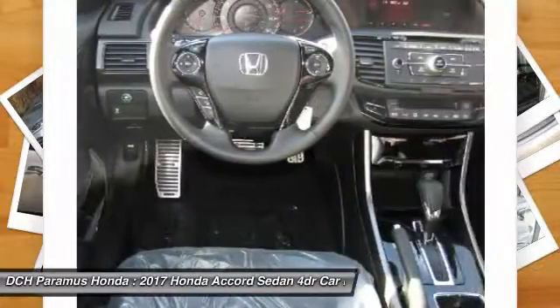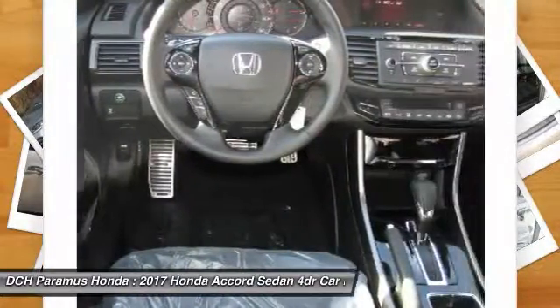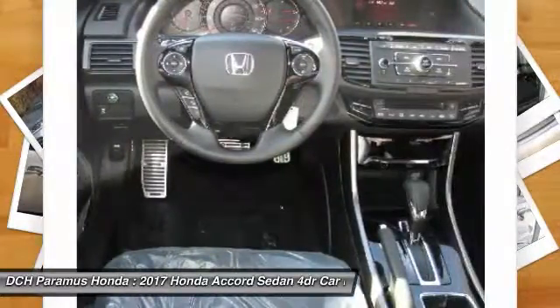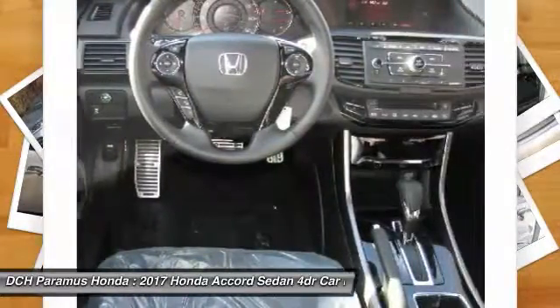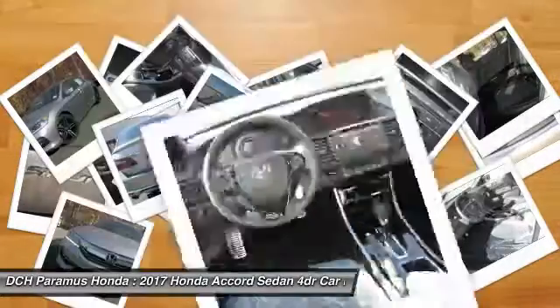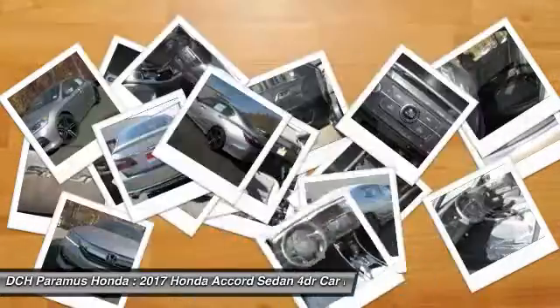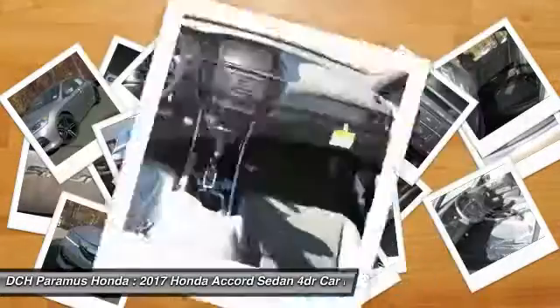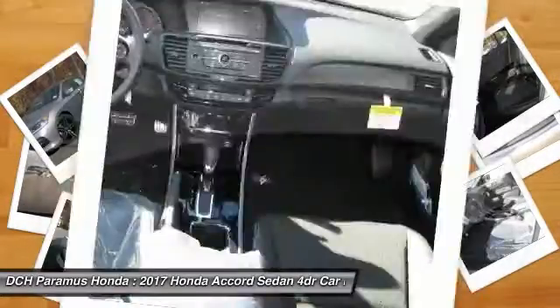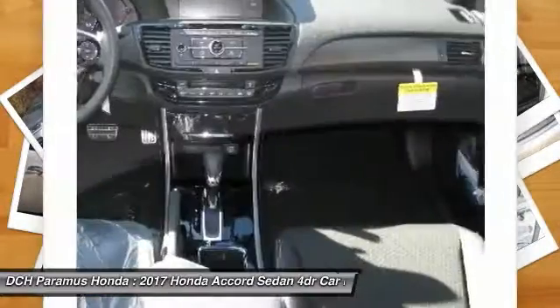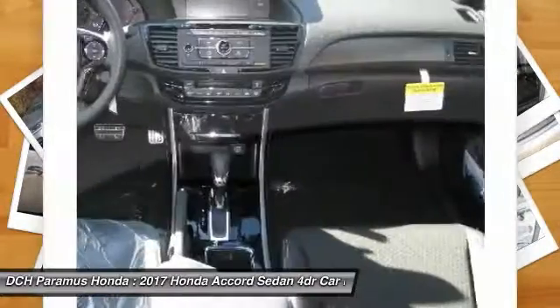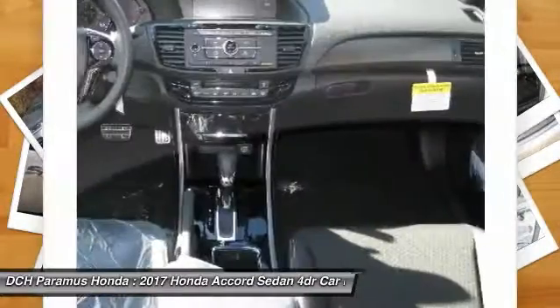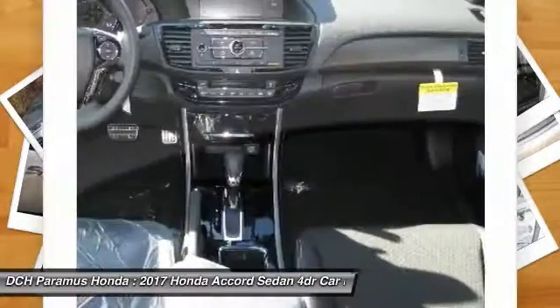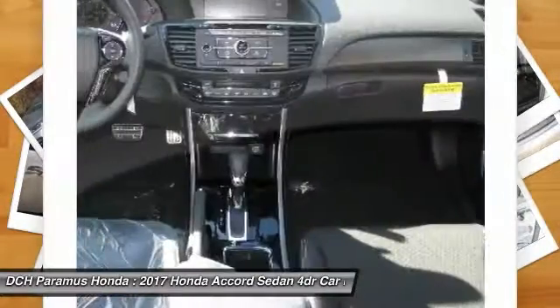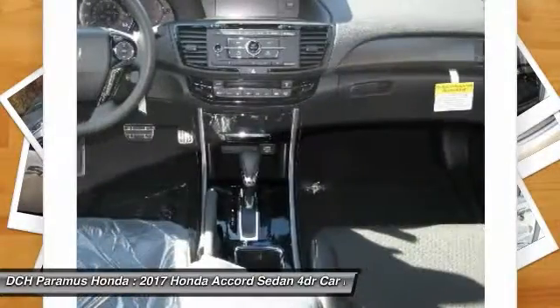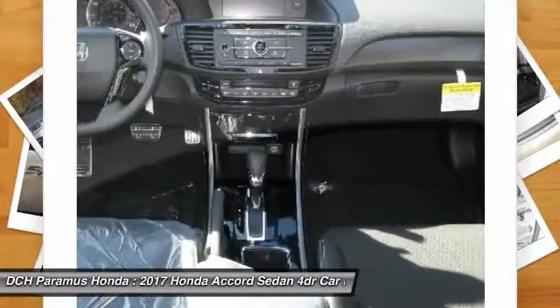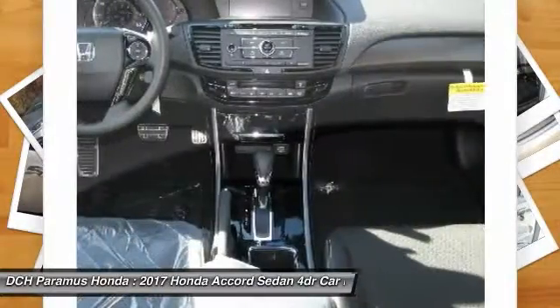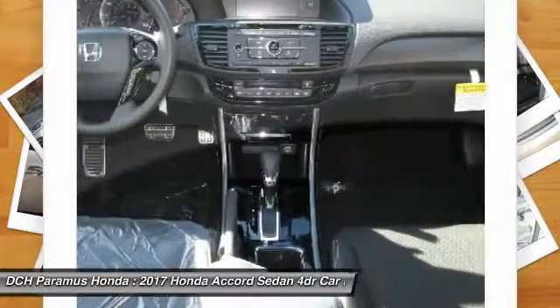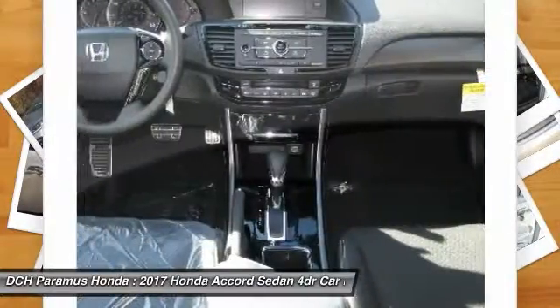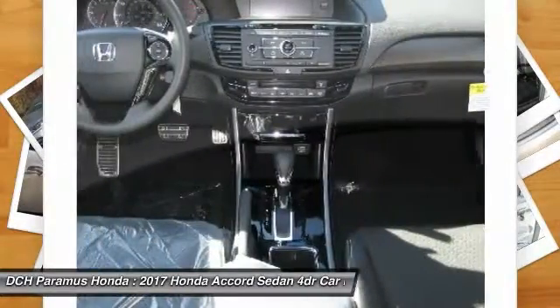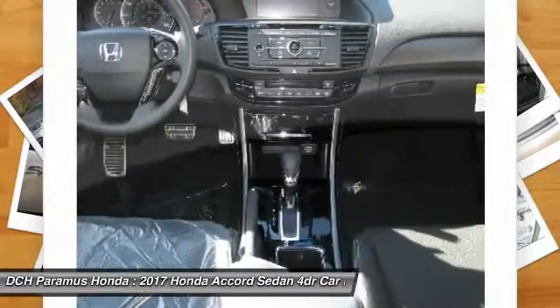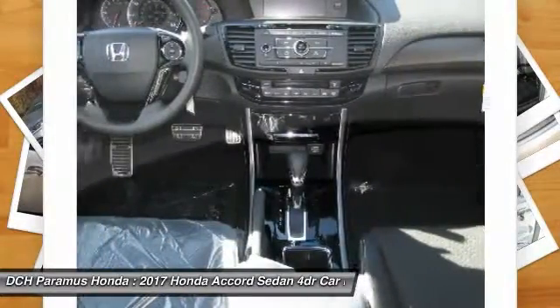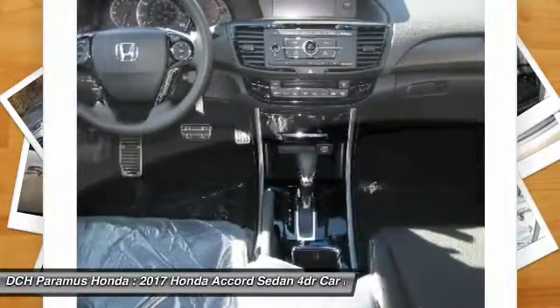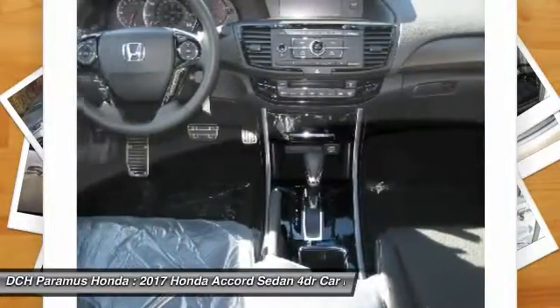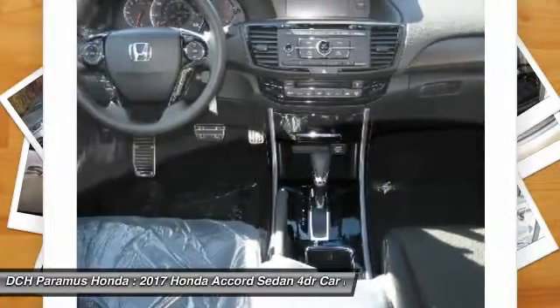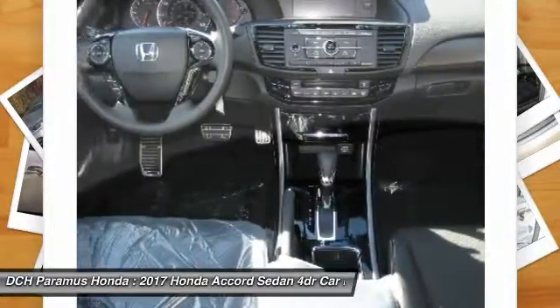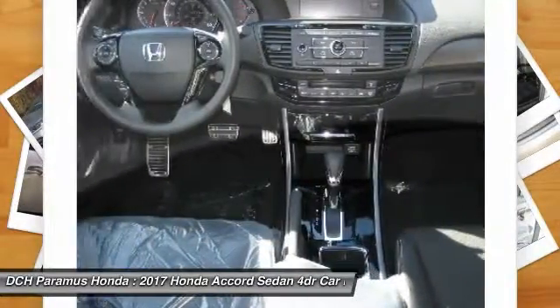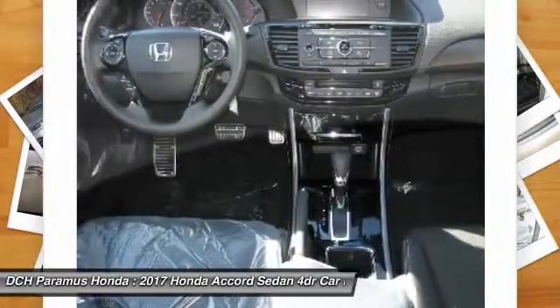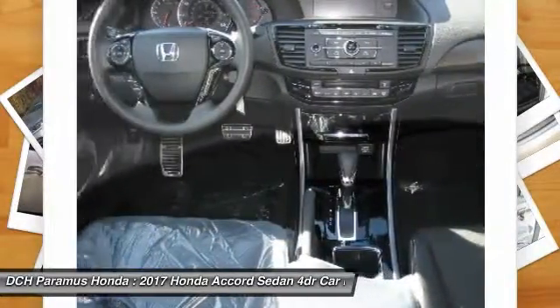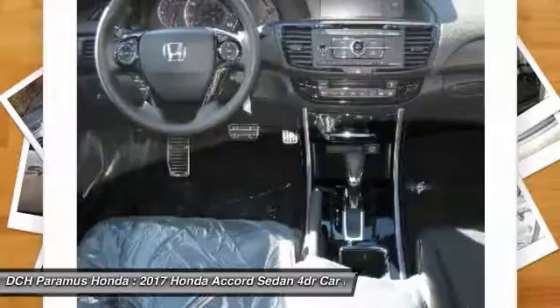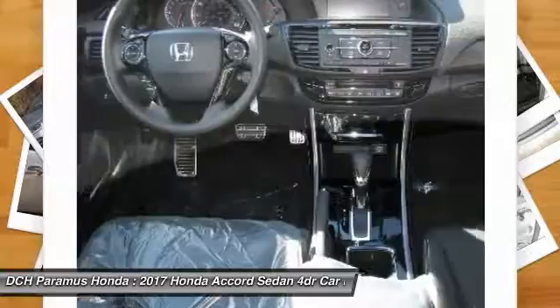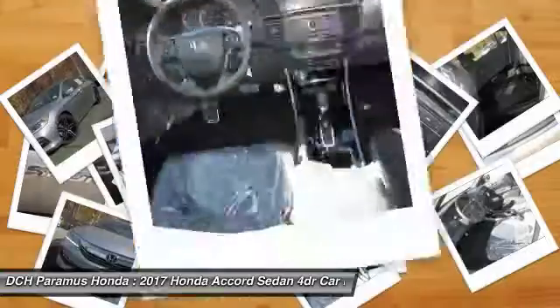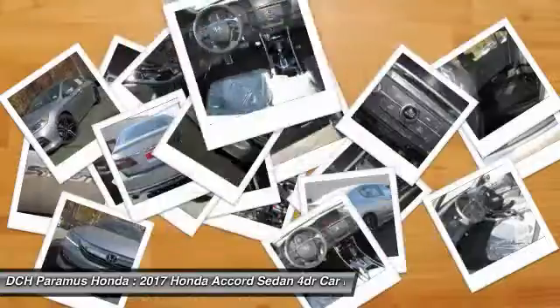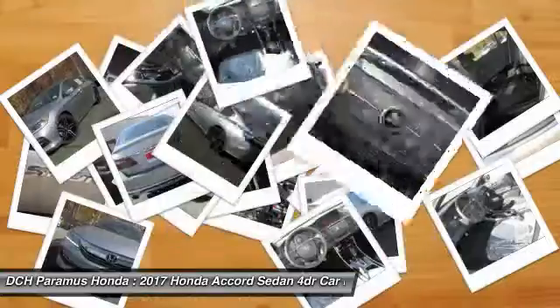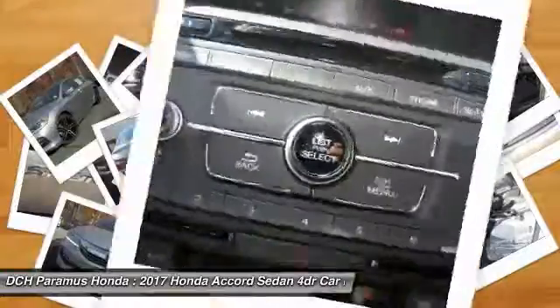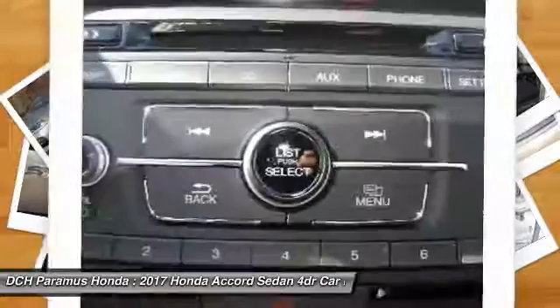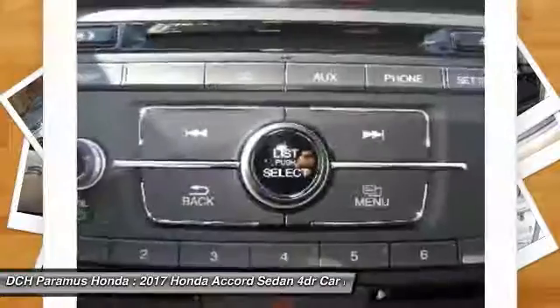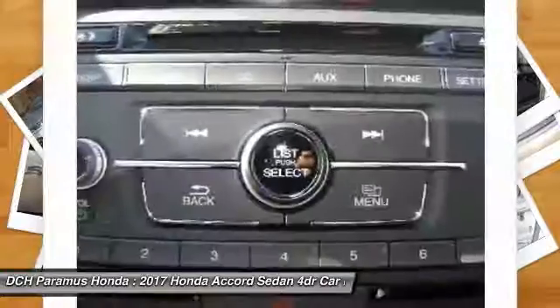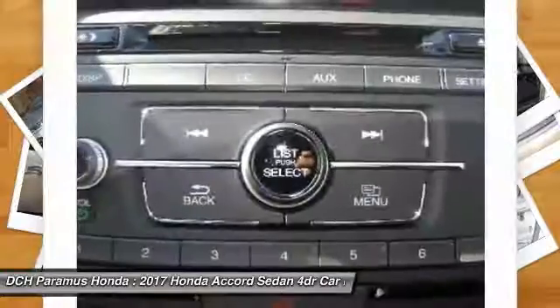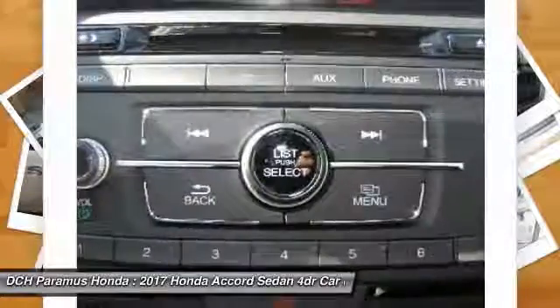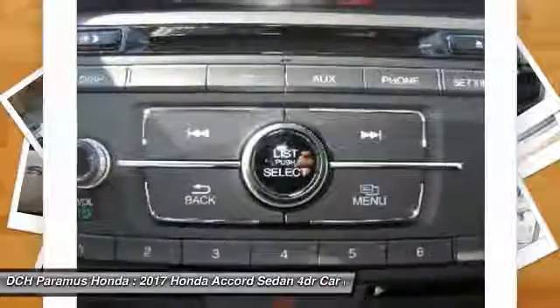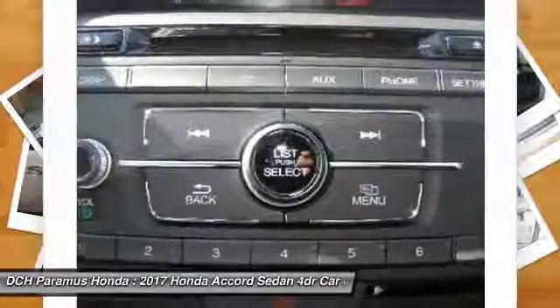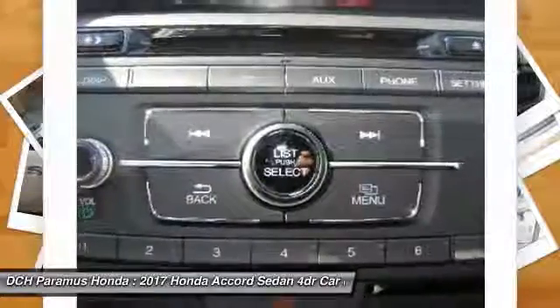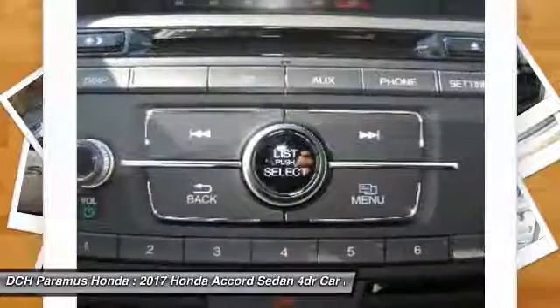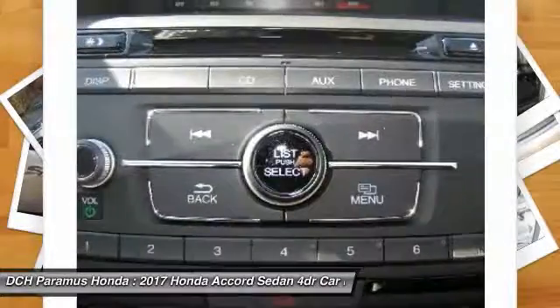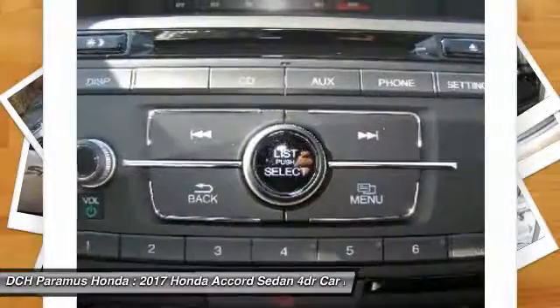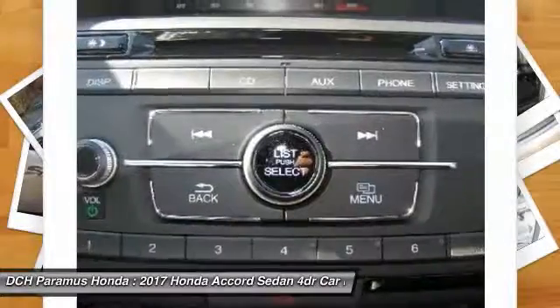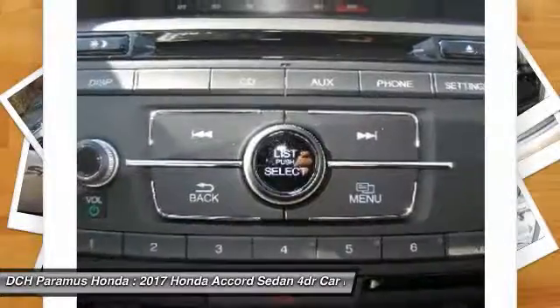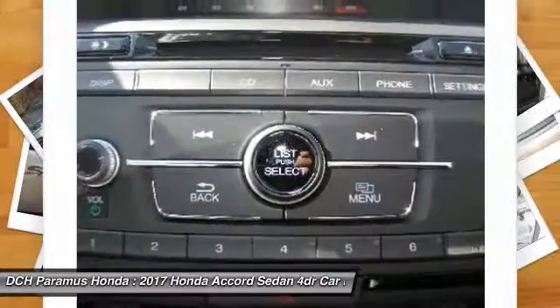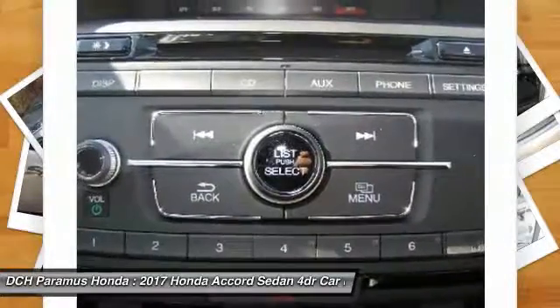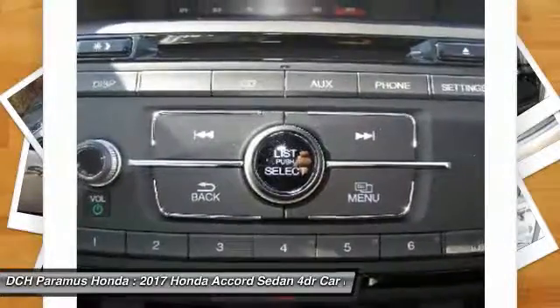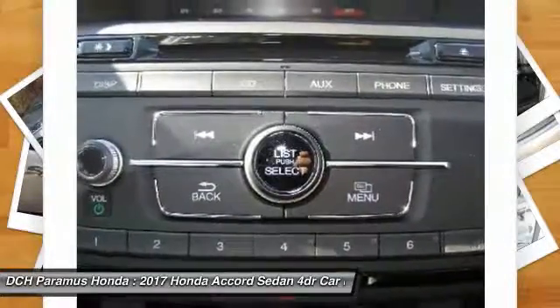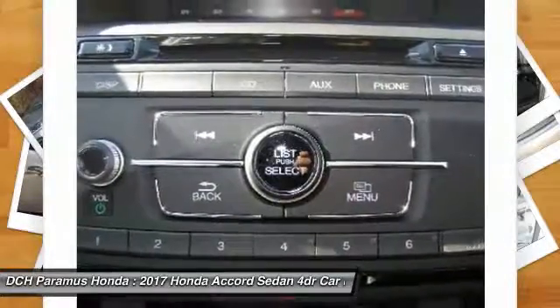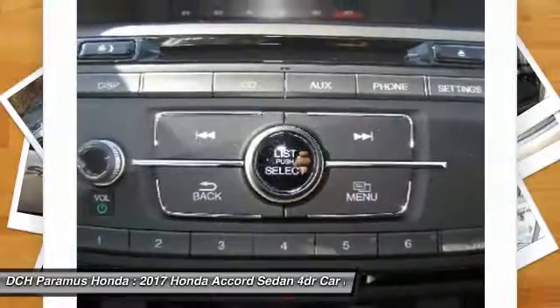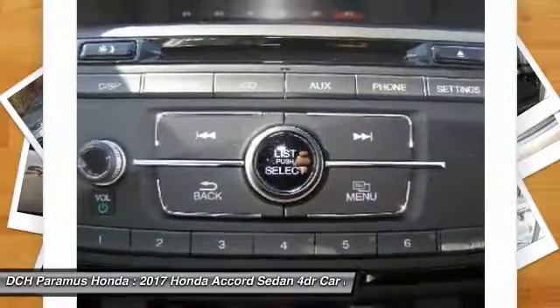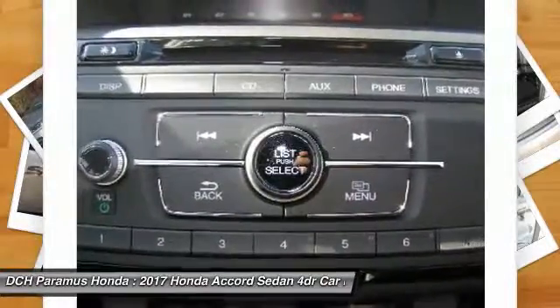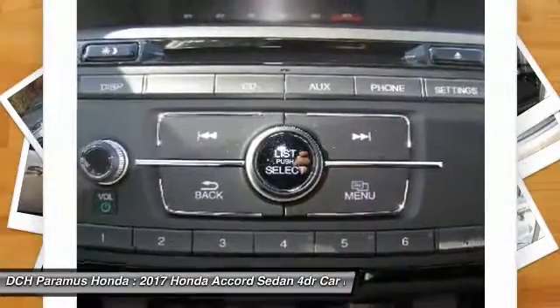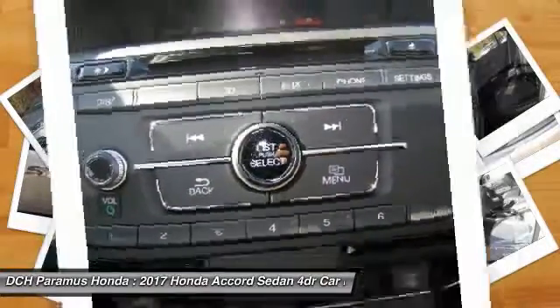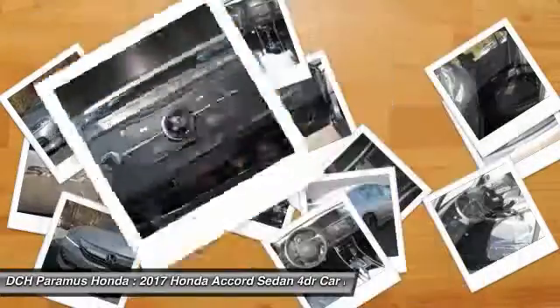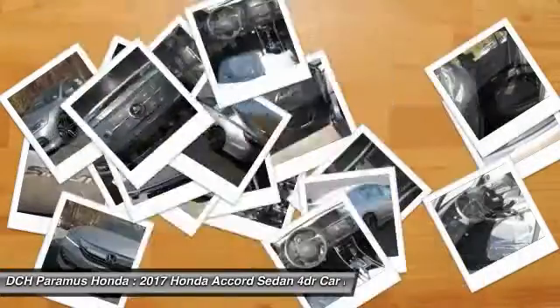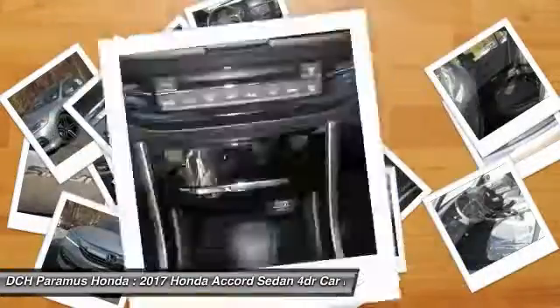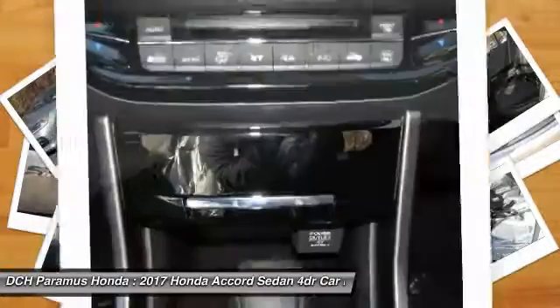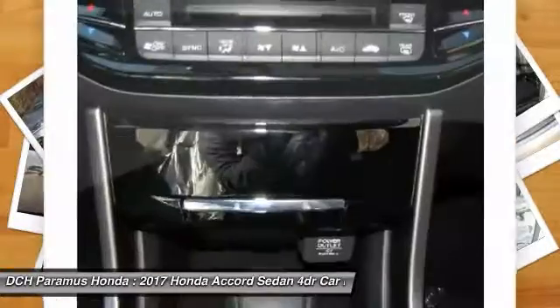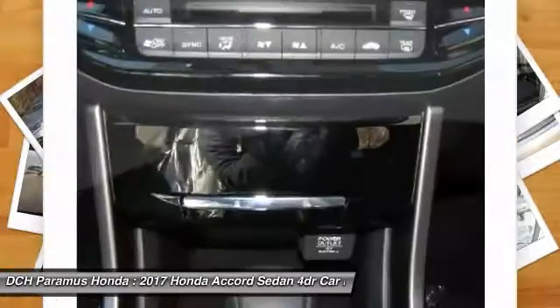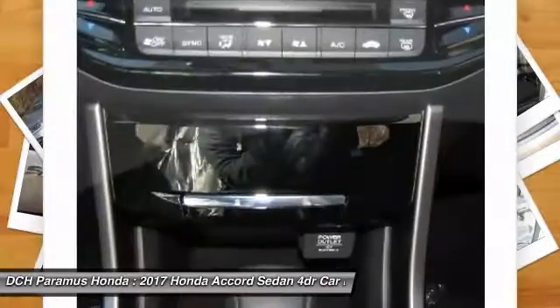Bluetooth, leather-wrapped steering wheel, adjustable steering wheel, power steering, and four-wheel disc brakes.